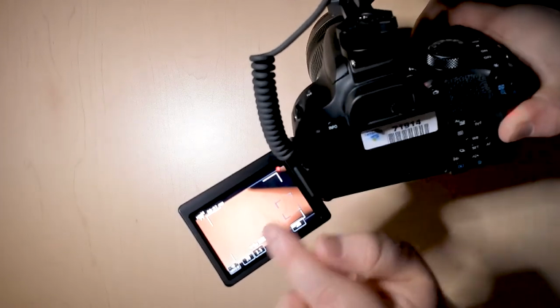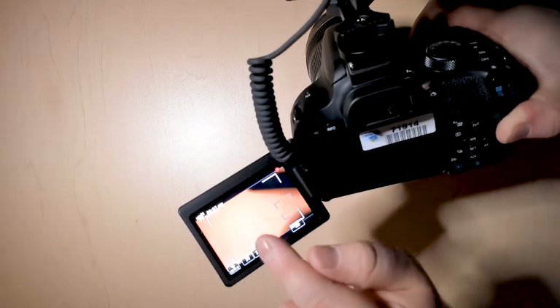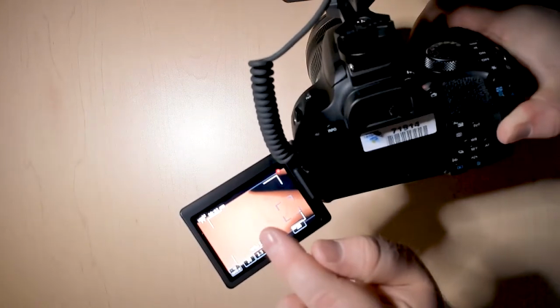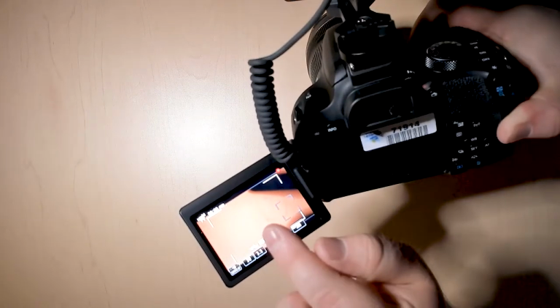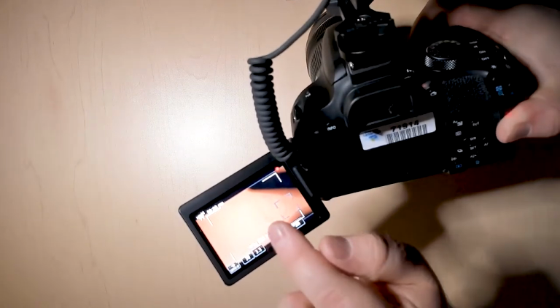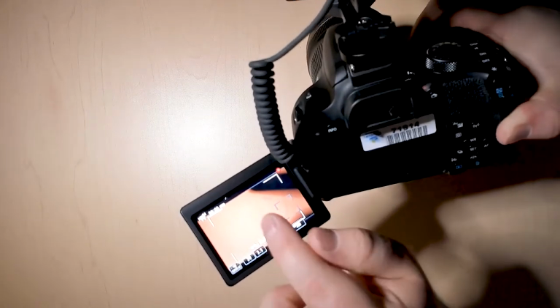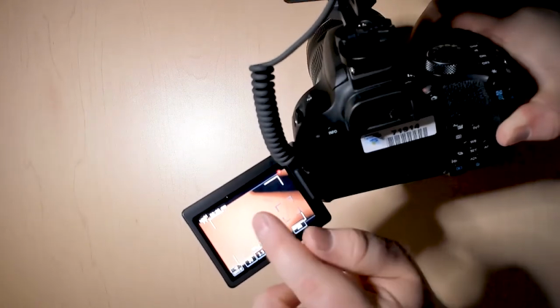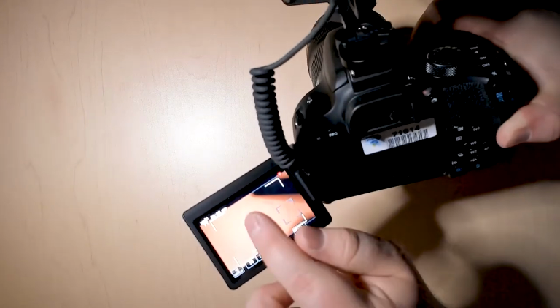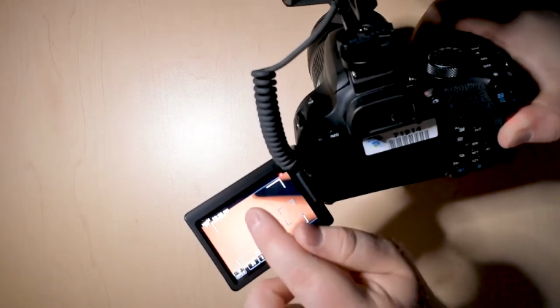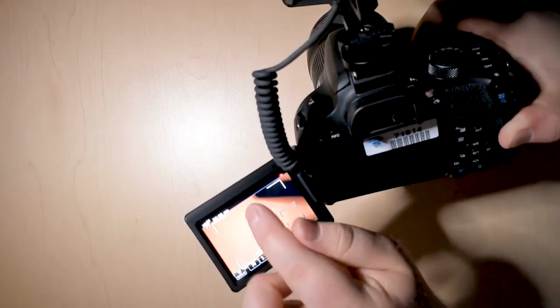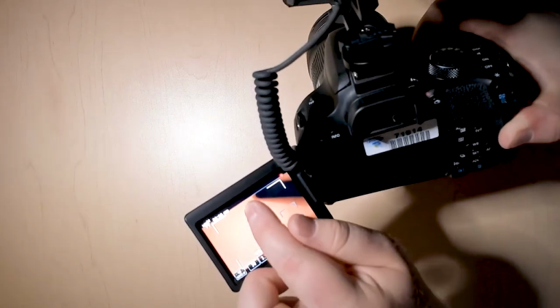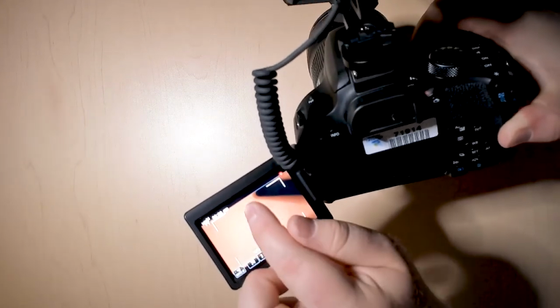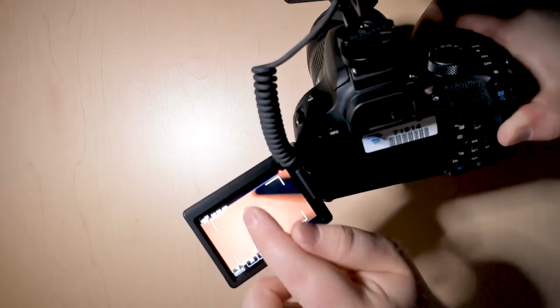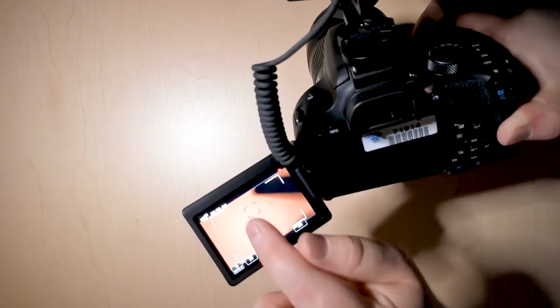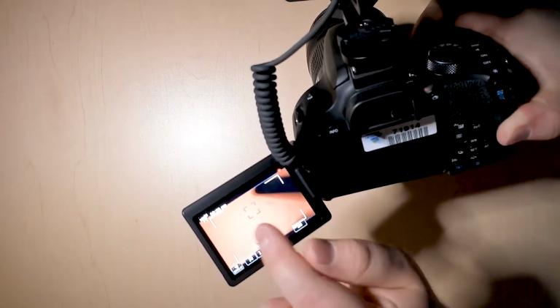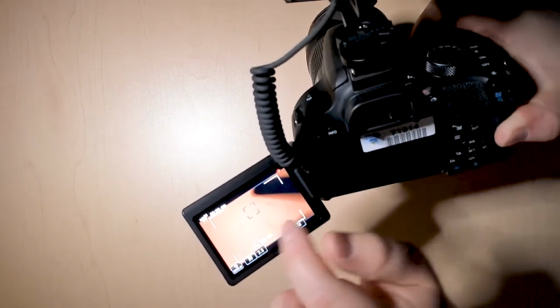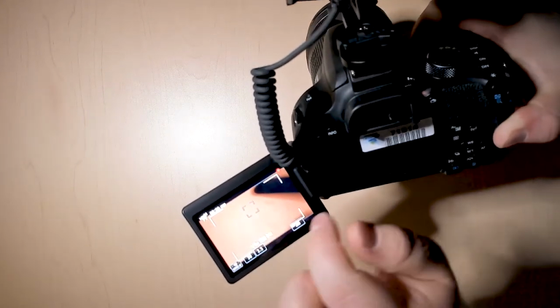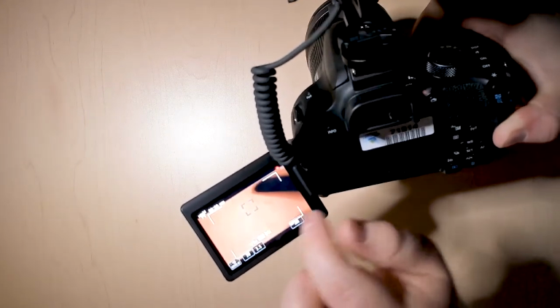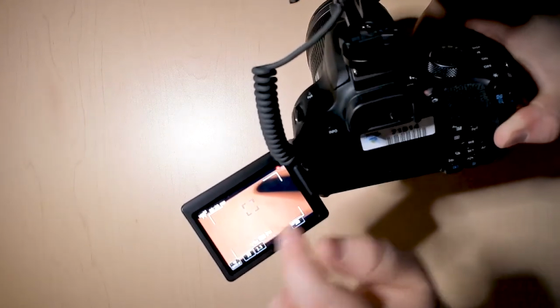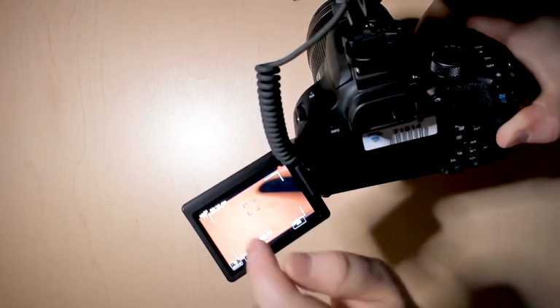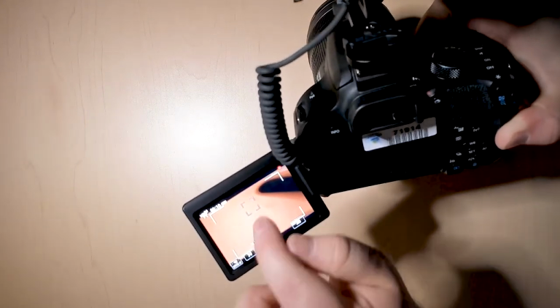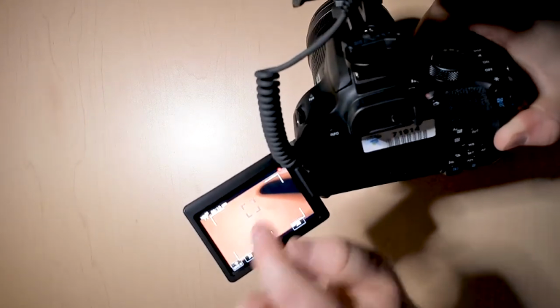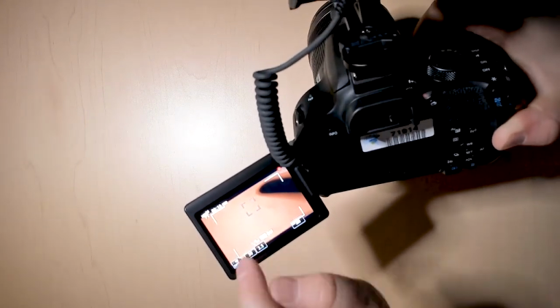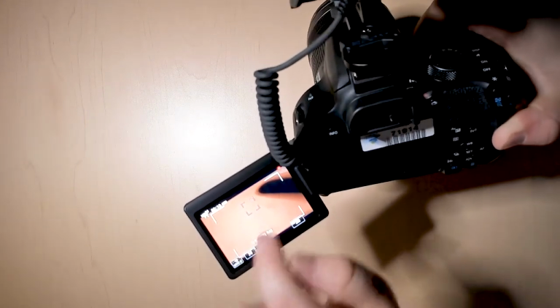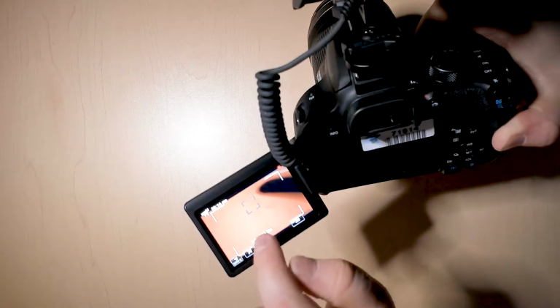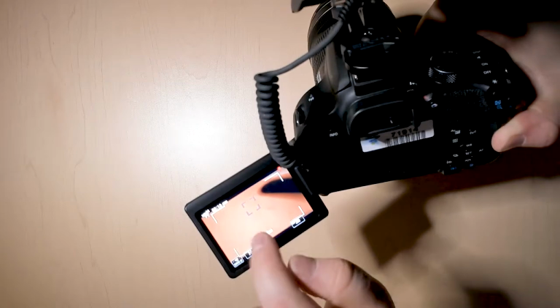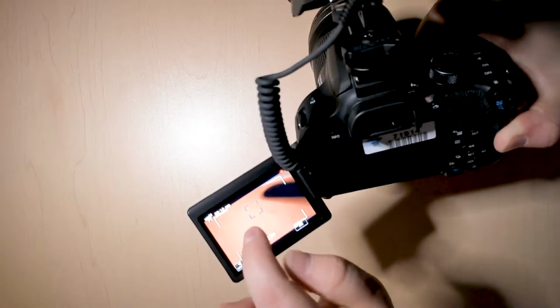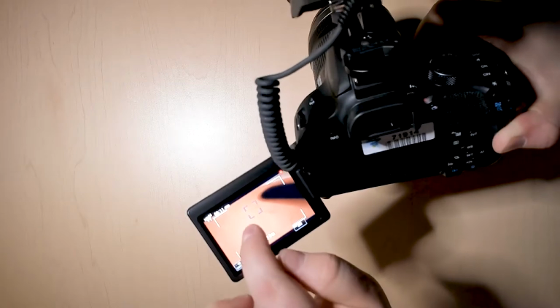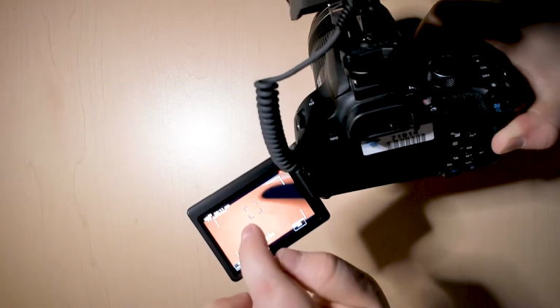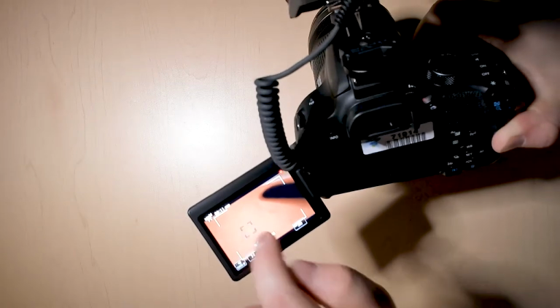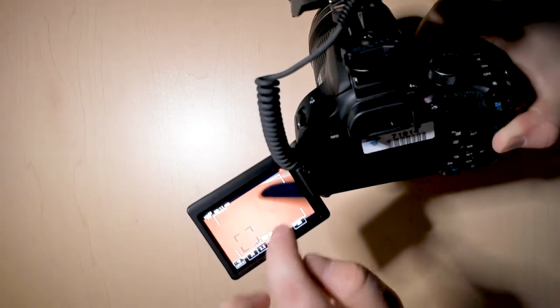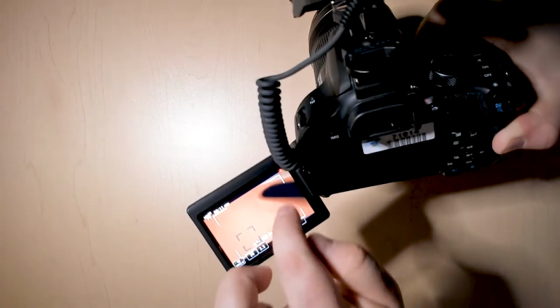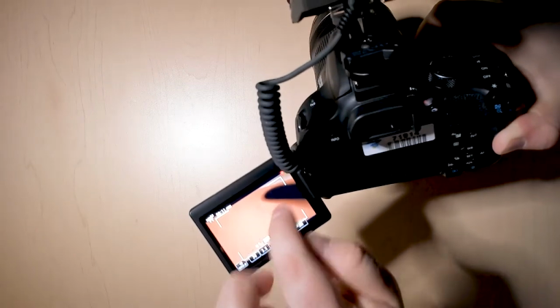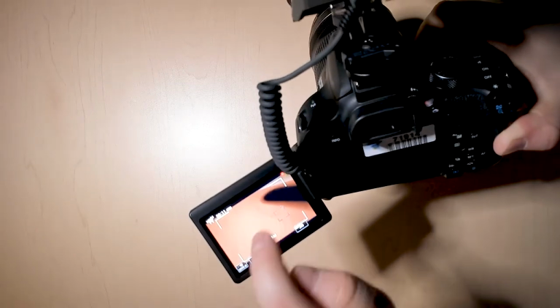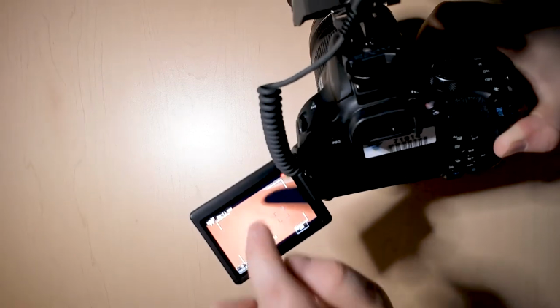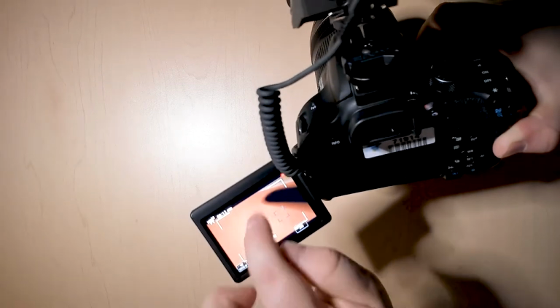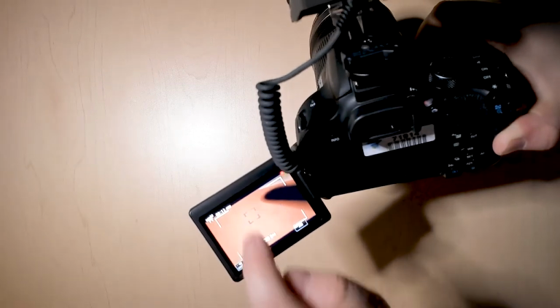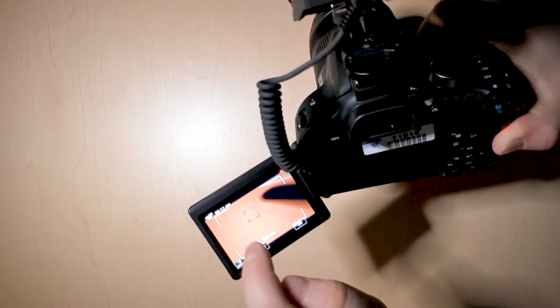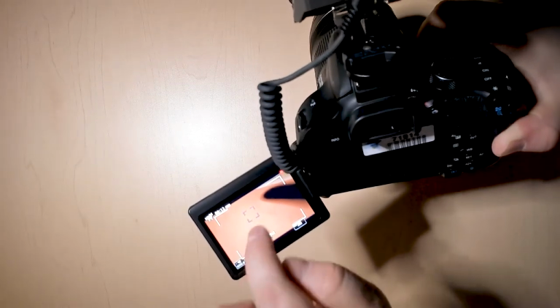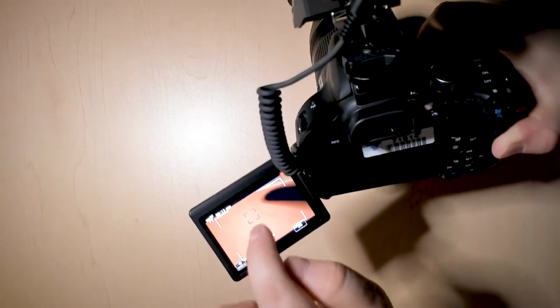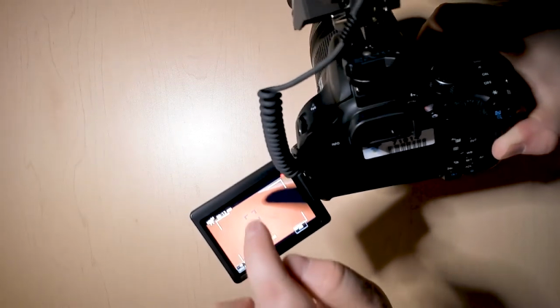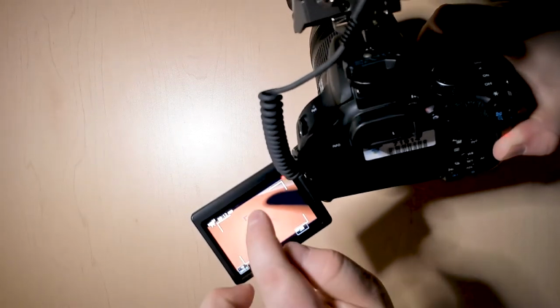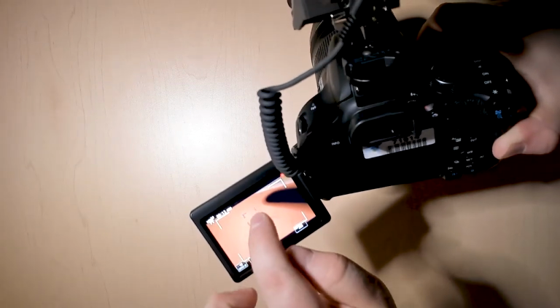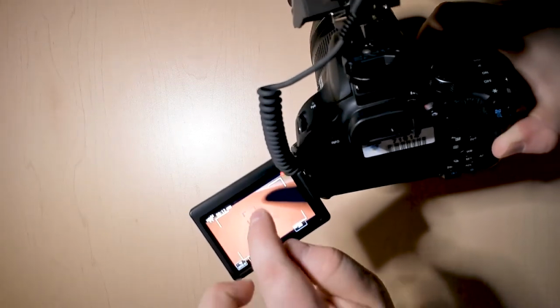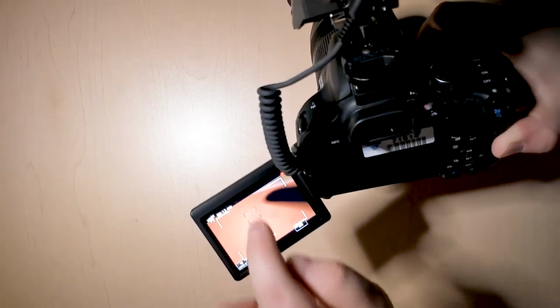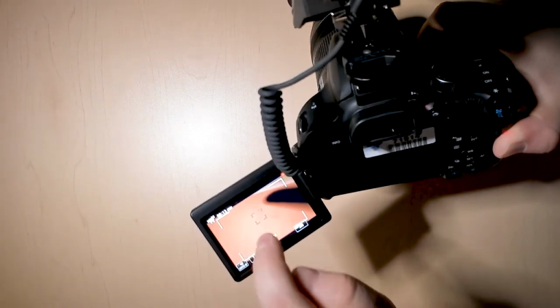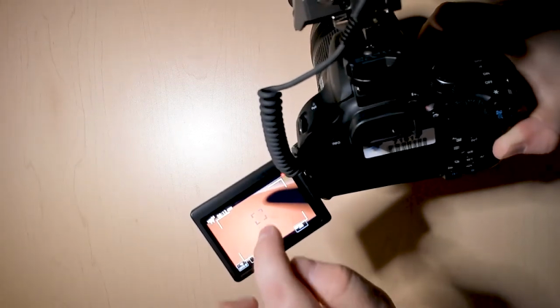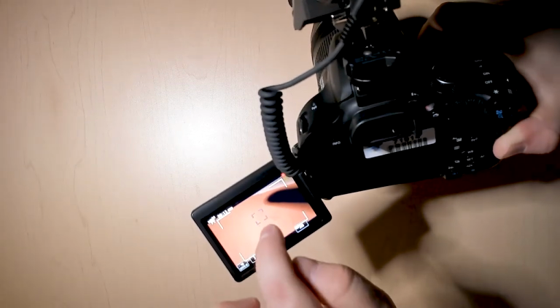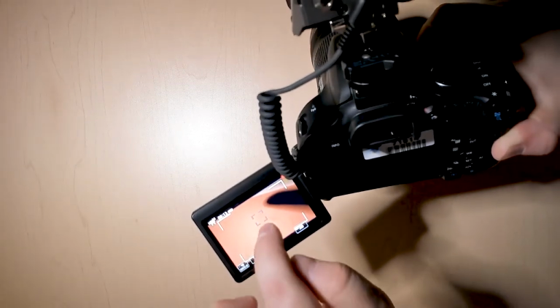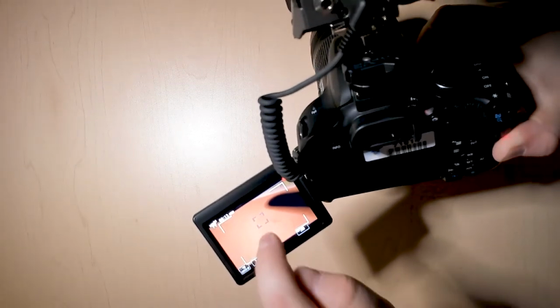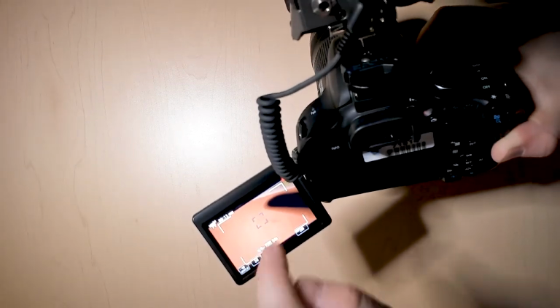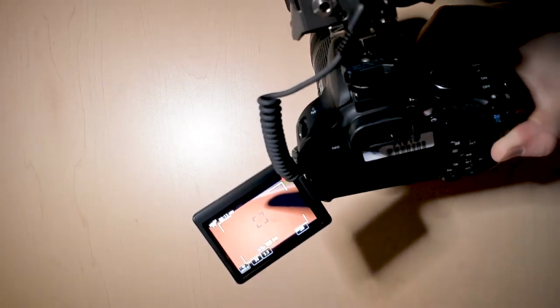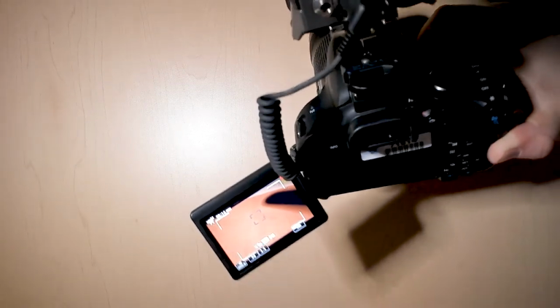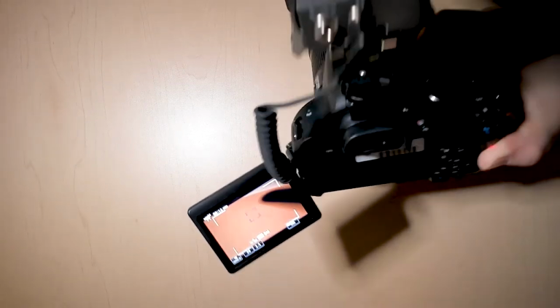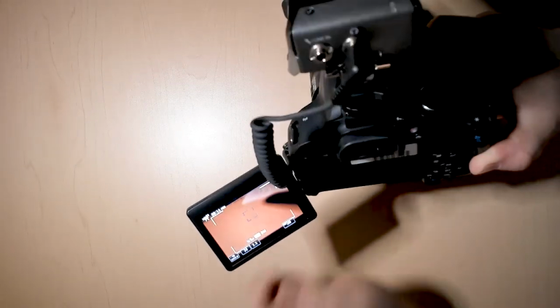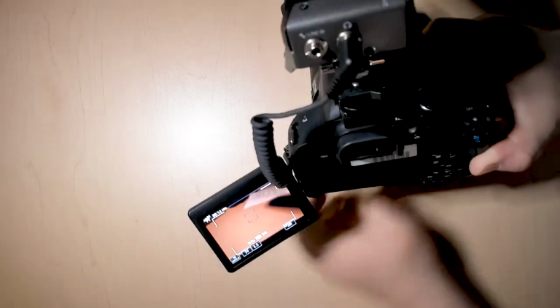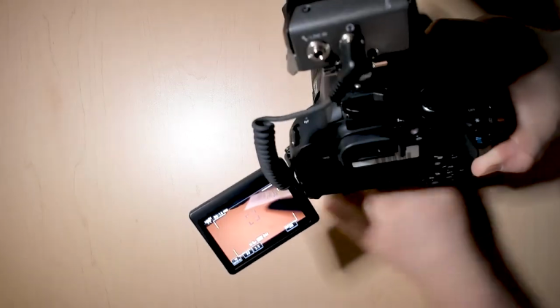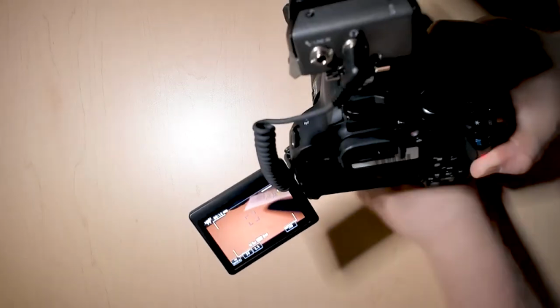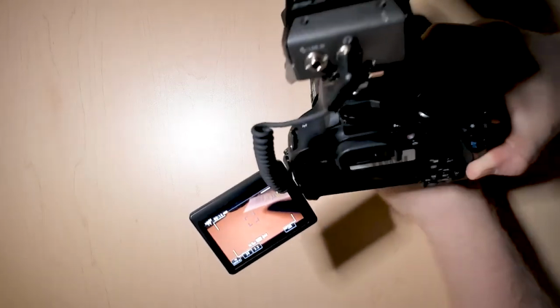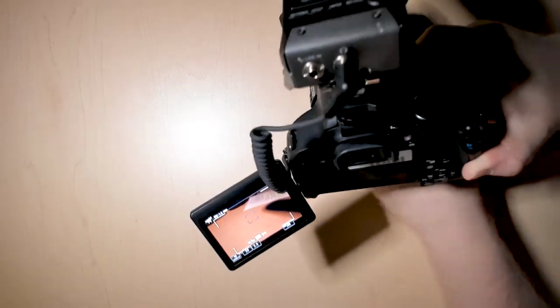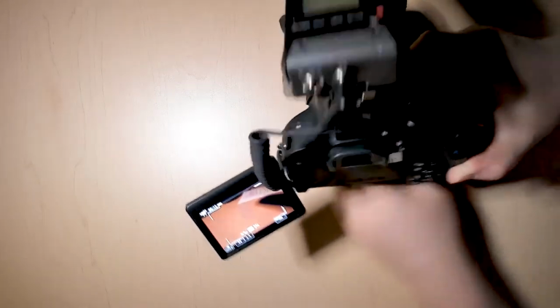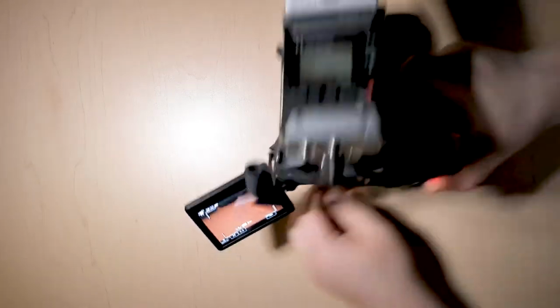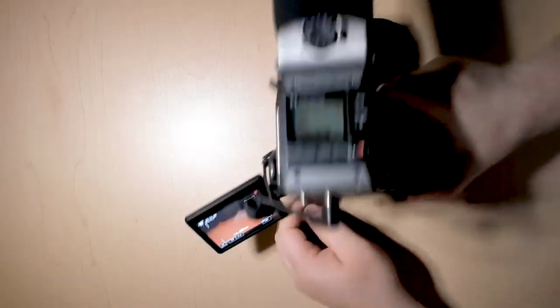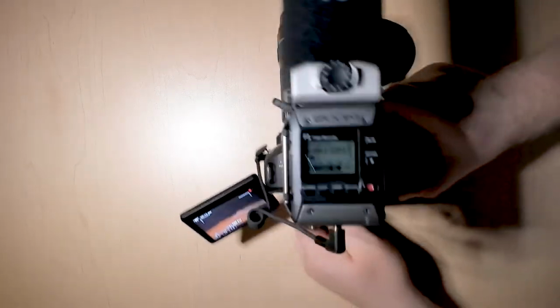Which means that it's currently recording. At this point, you can touch any place on the screen, and where you touch, that's what's going to be in focus.